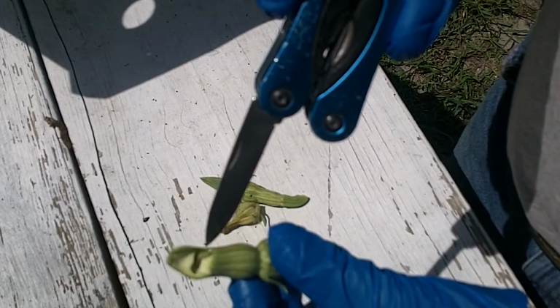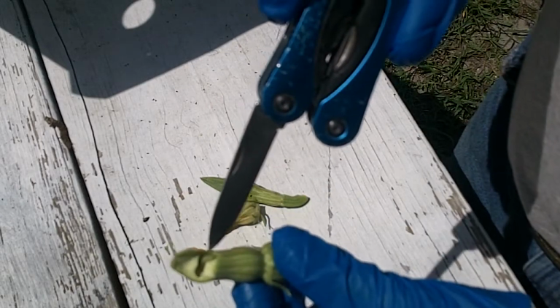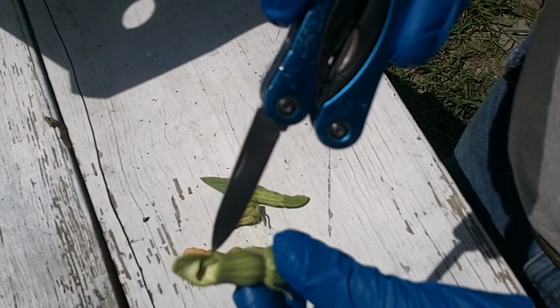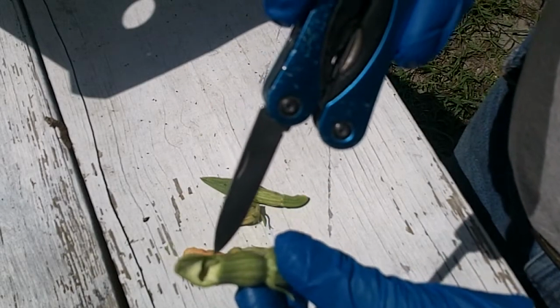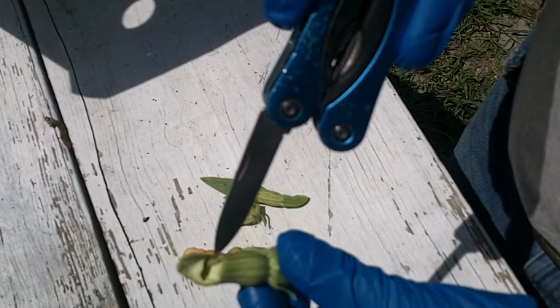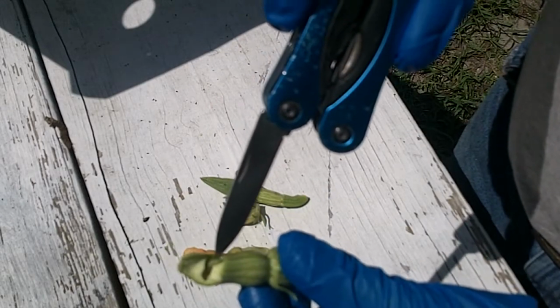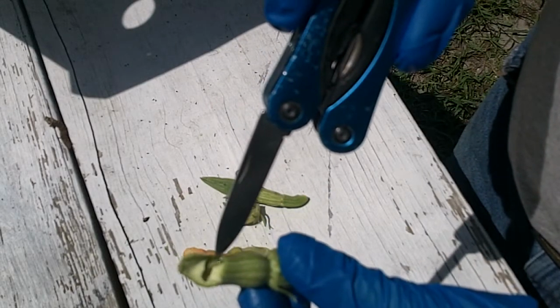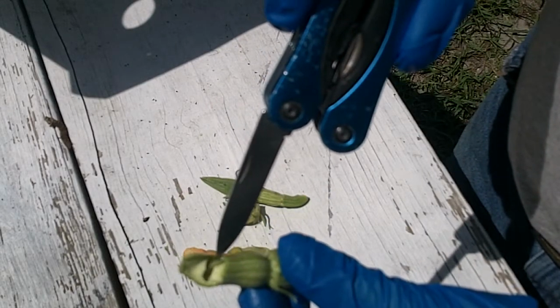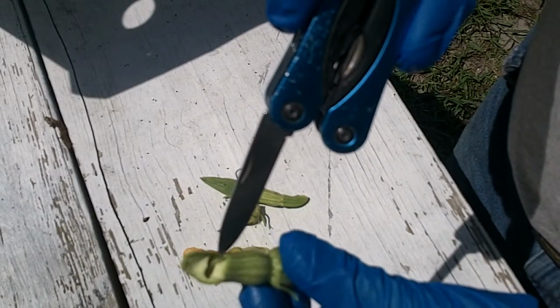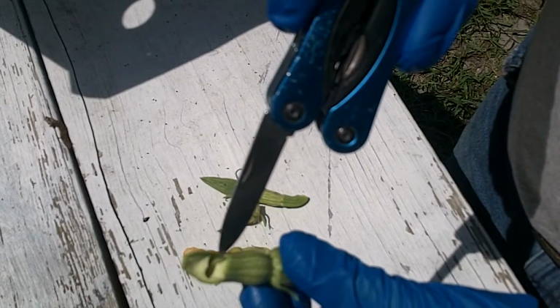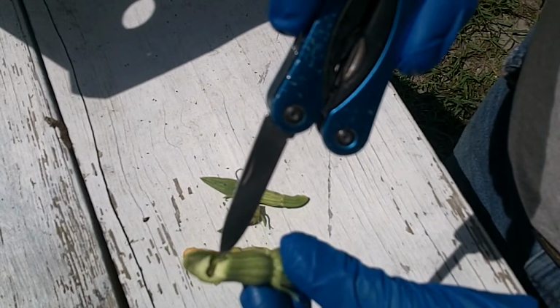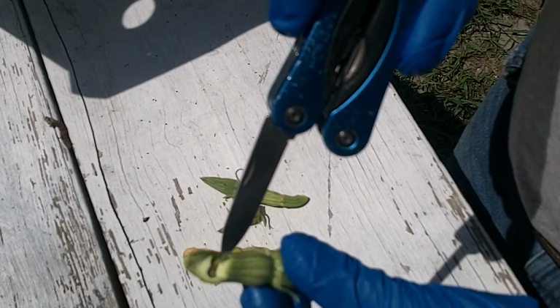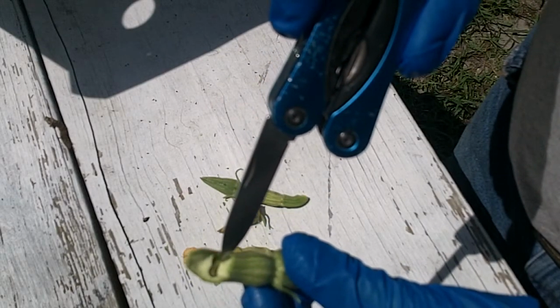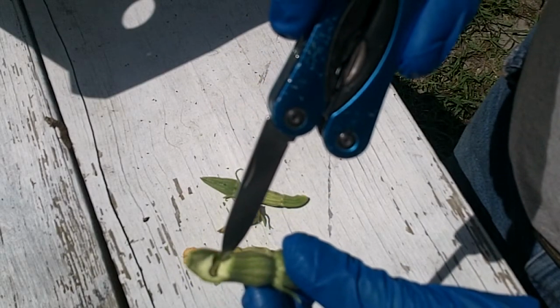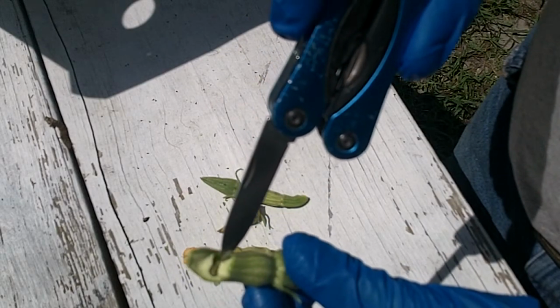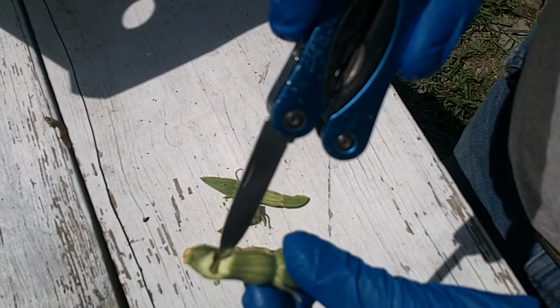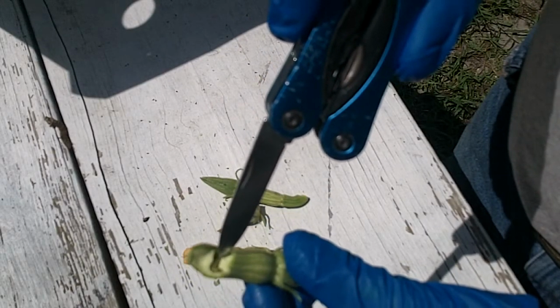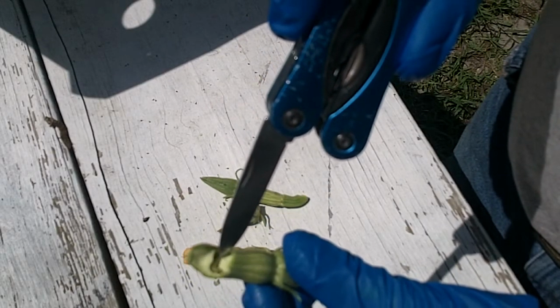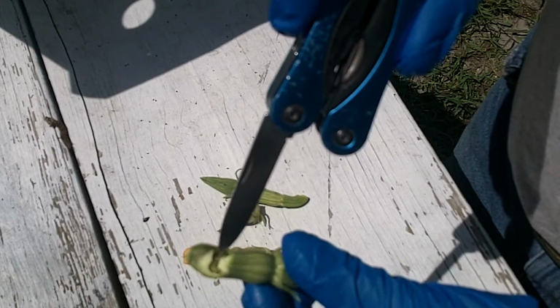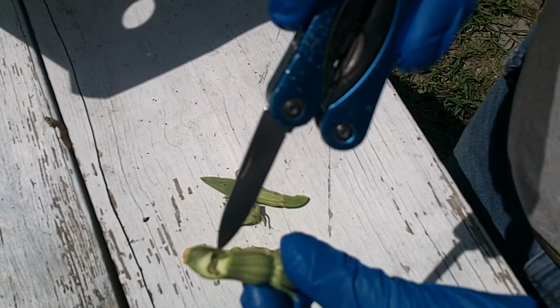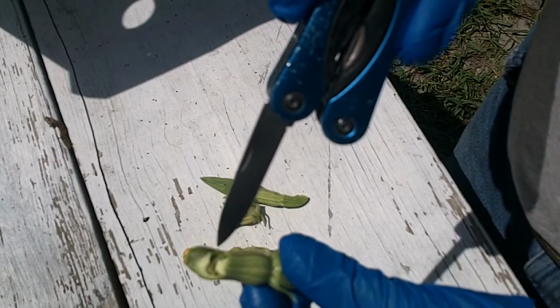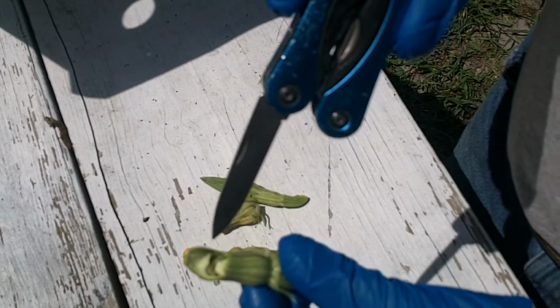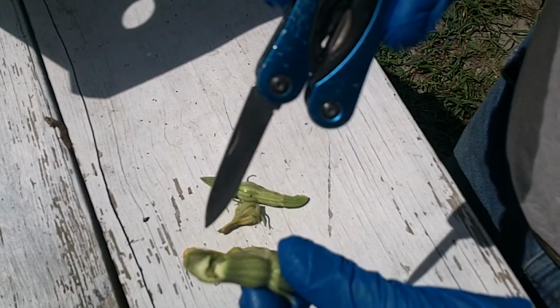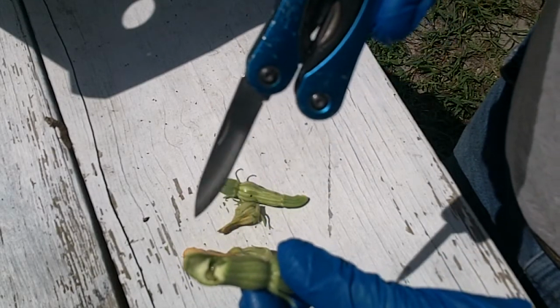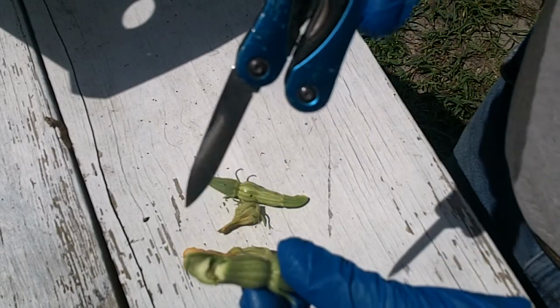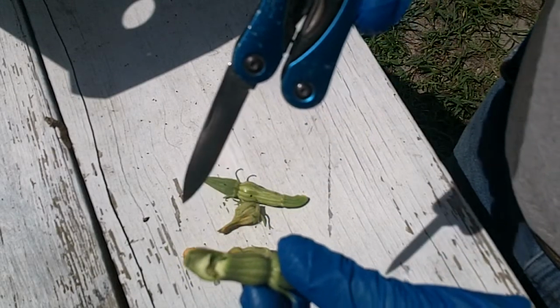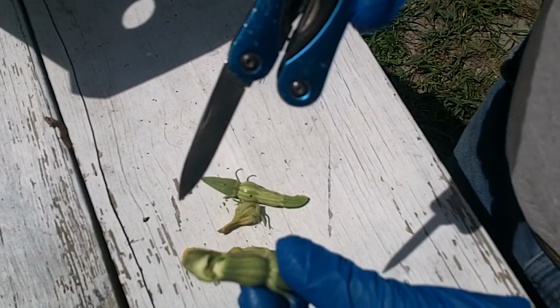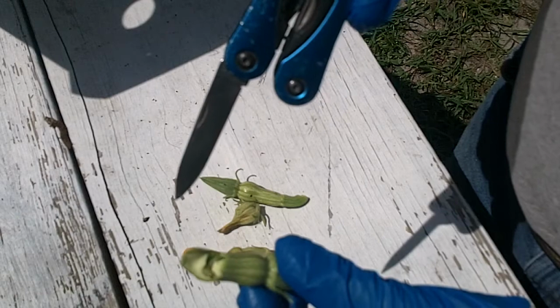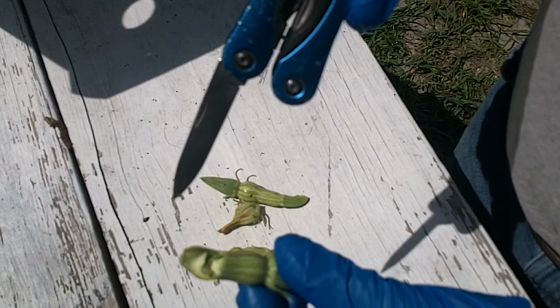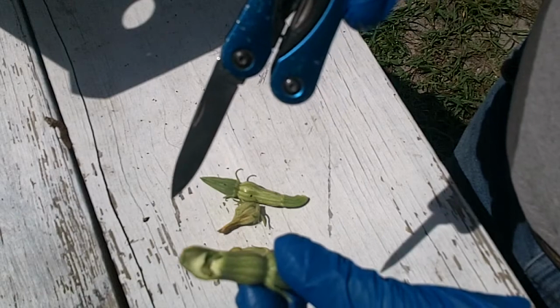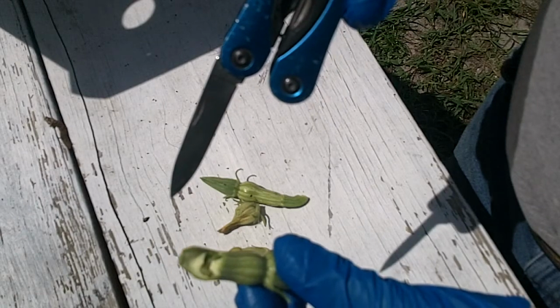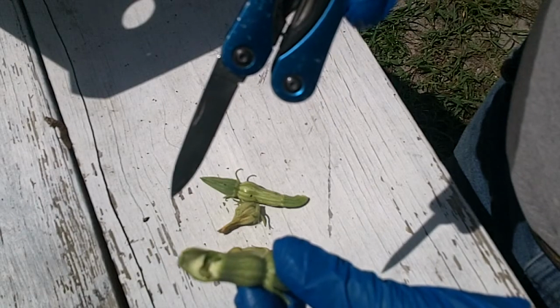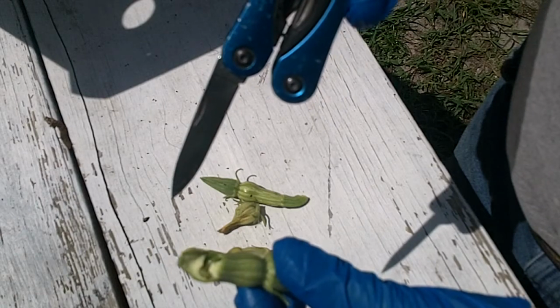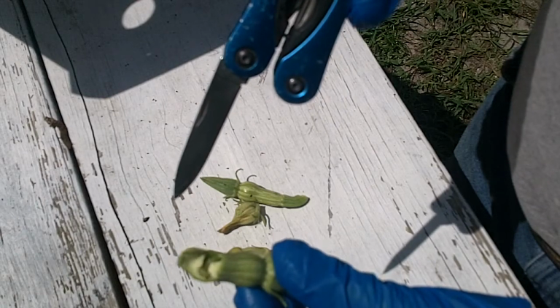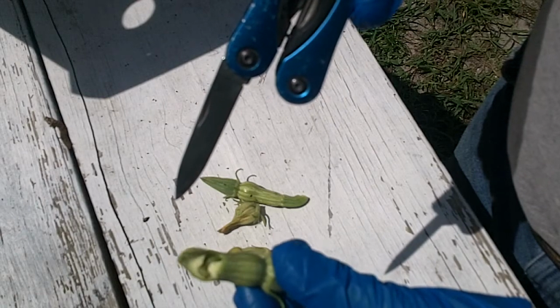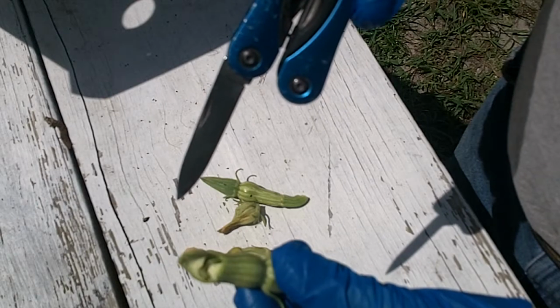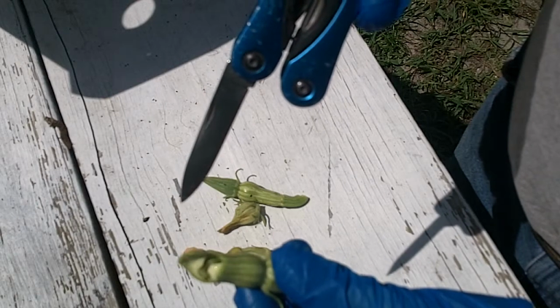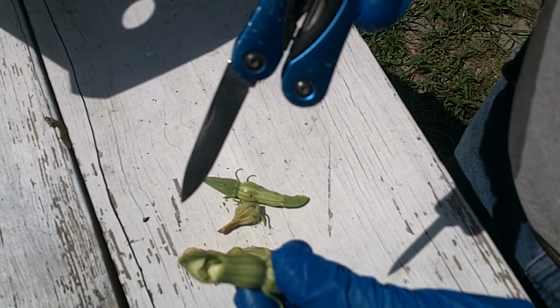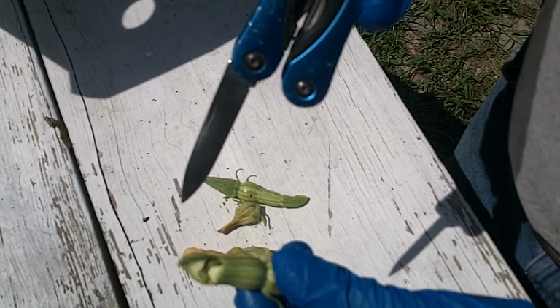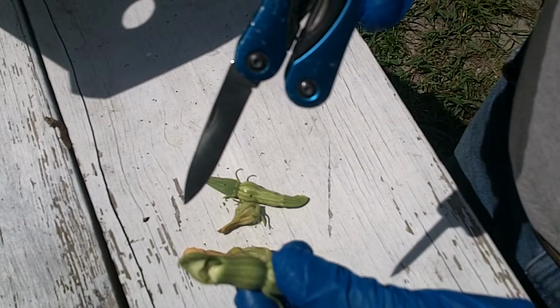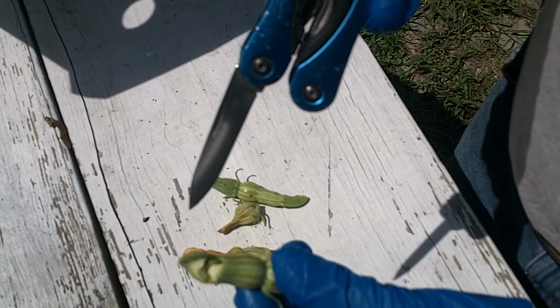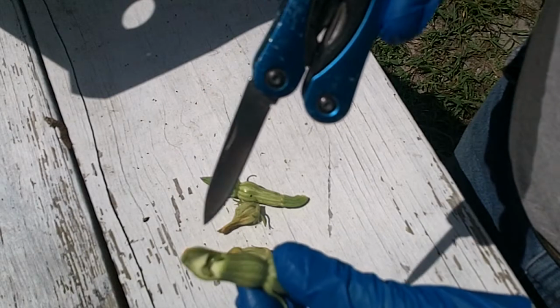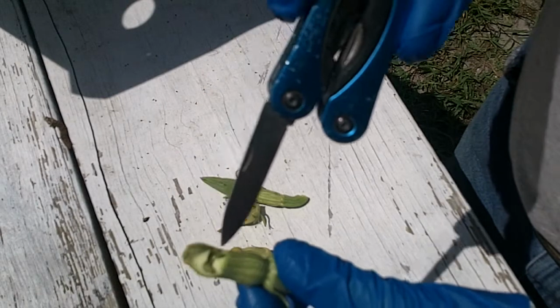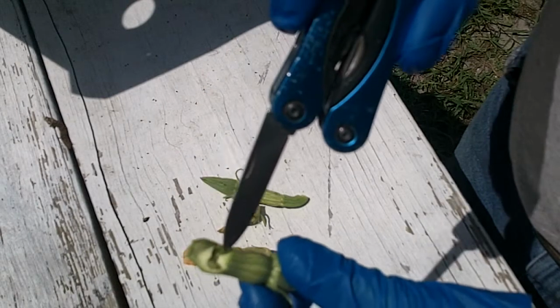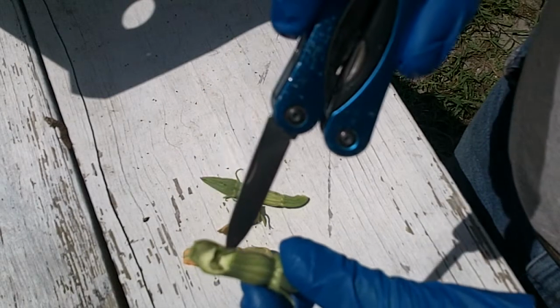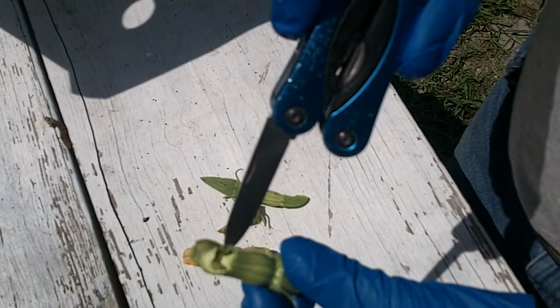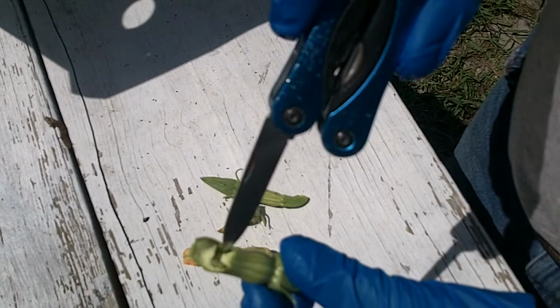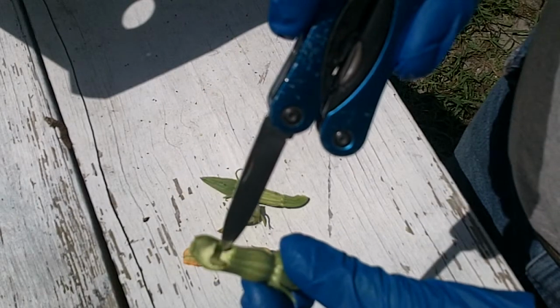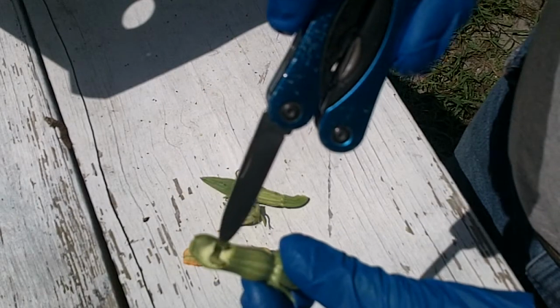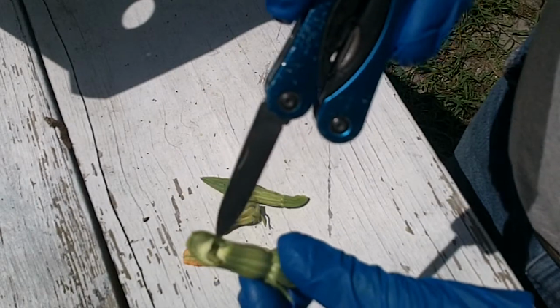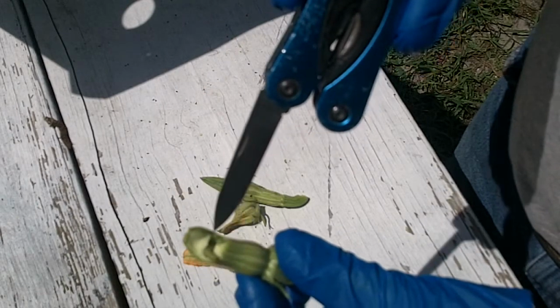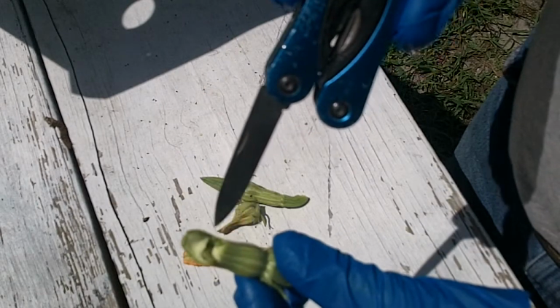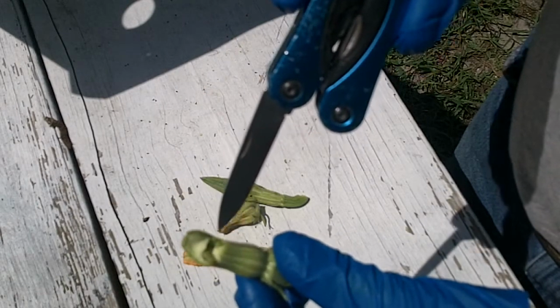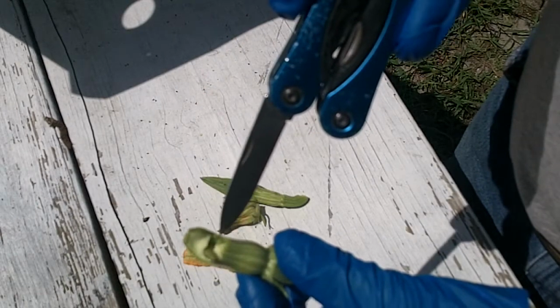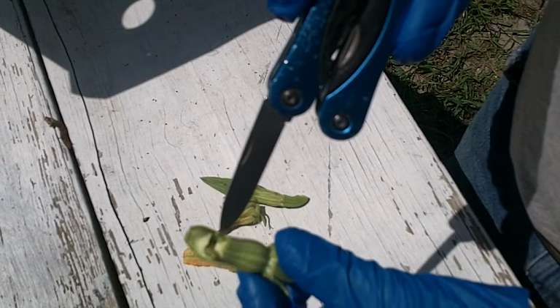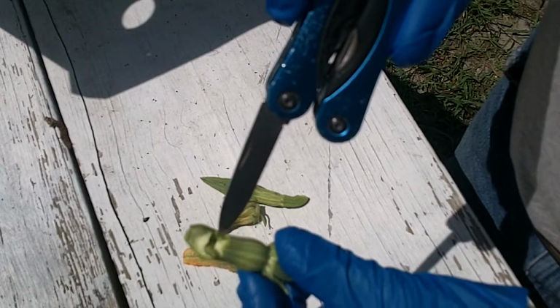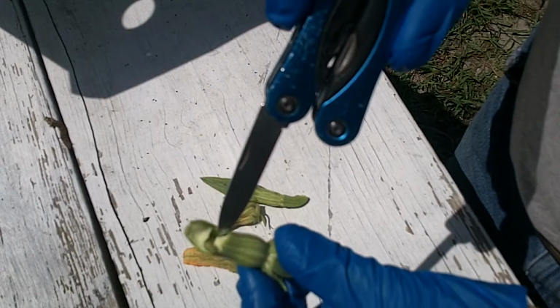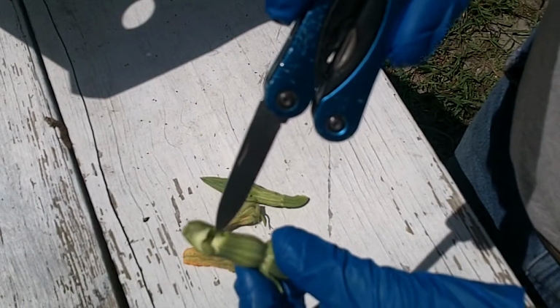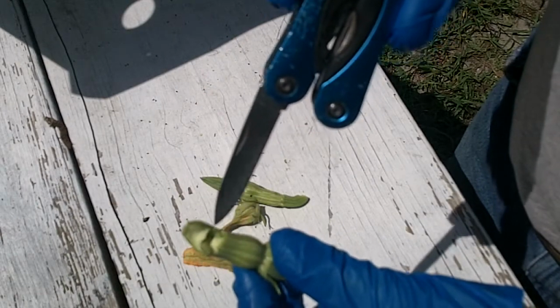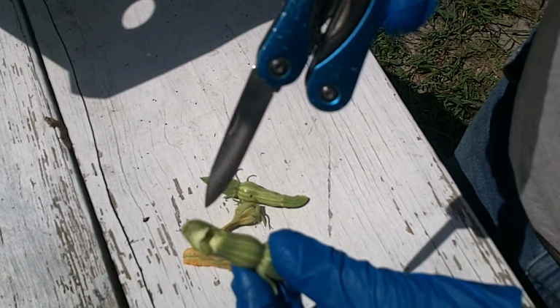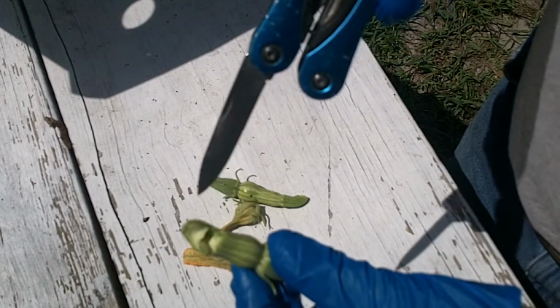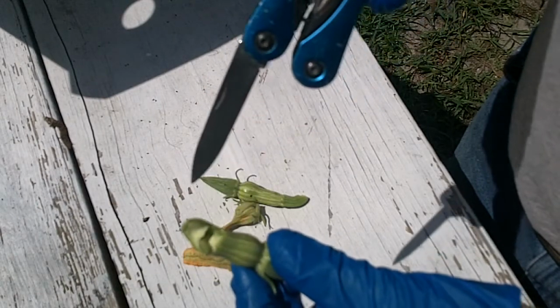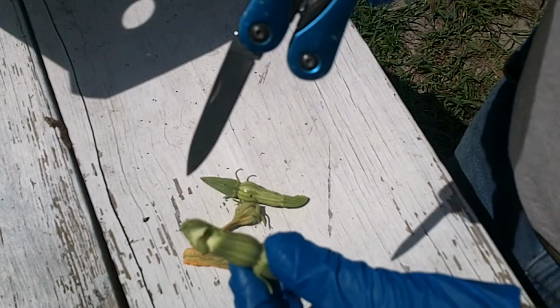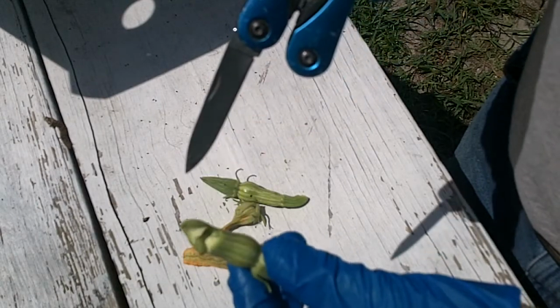There's a shot of one of the pickle worms — see them moving there. That's what they look like. We got a better picture of it this time.